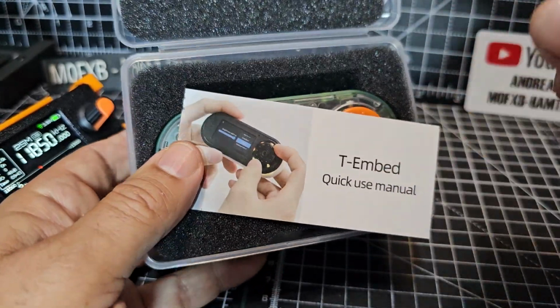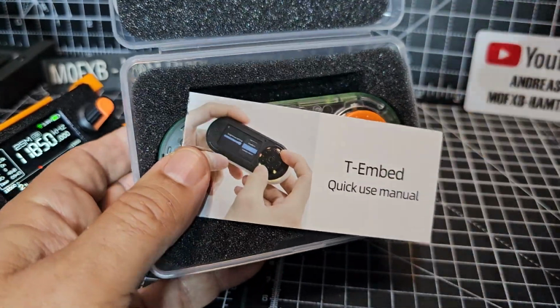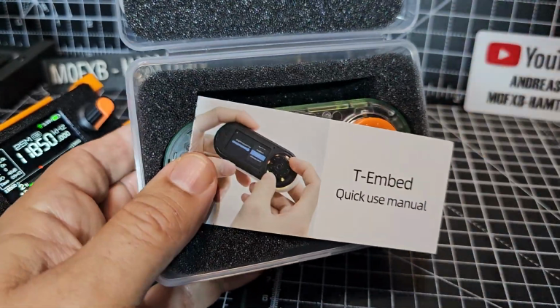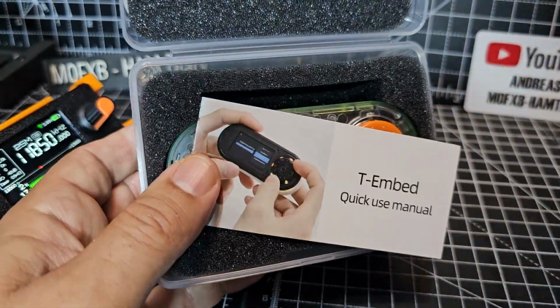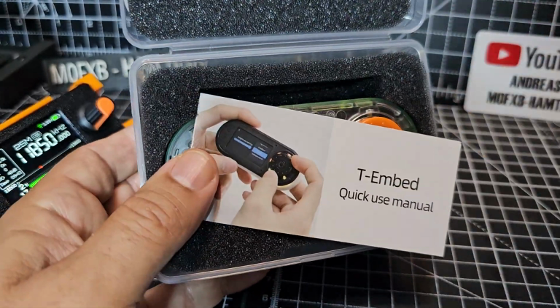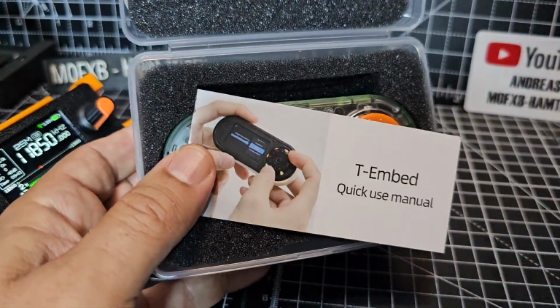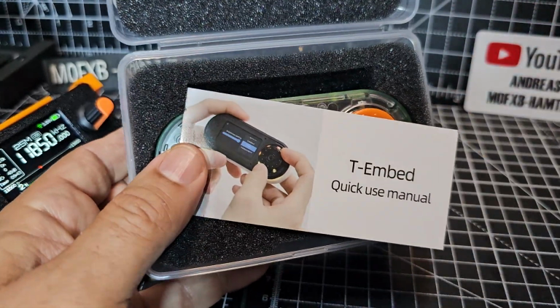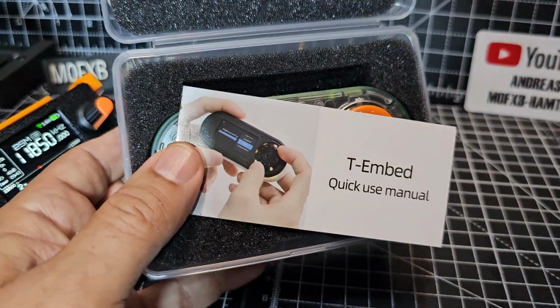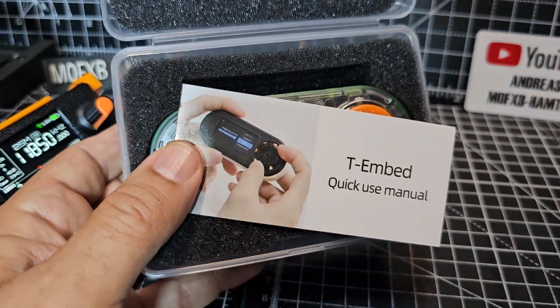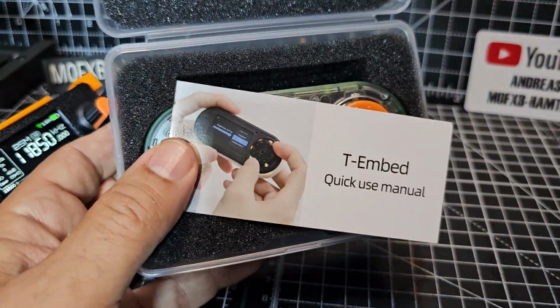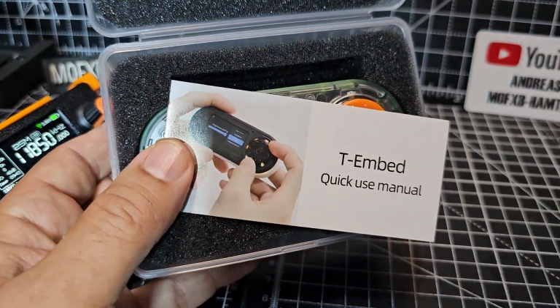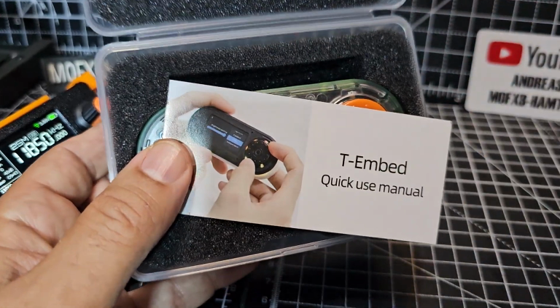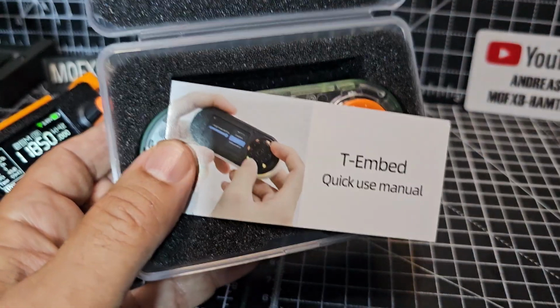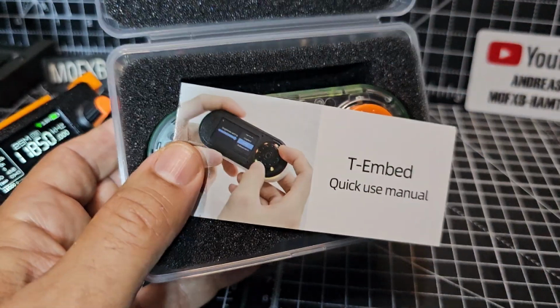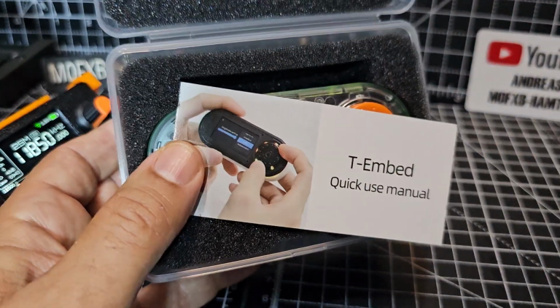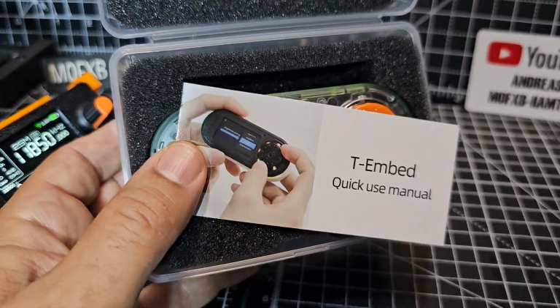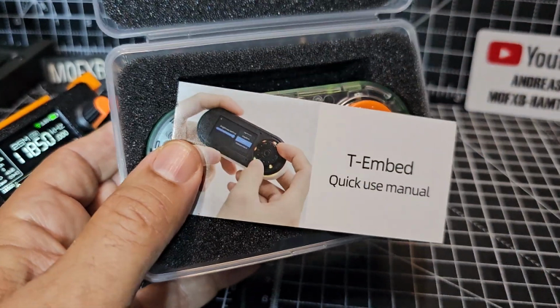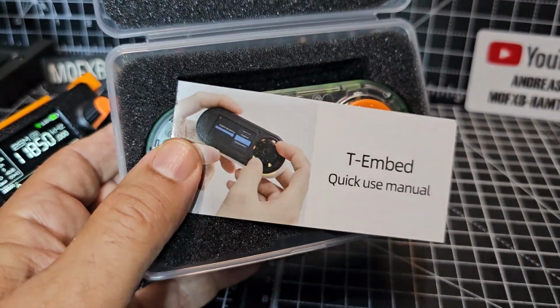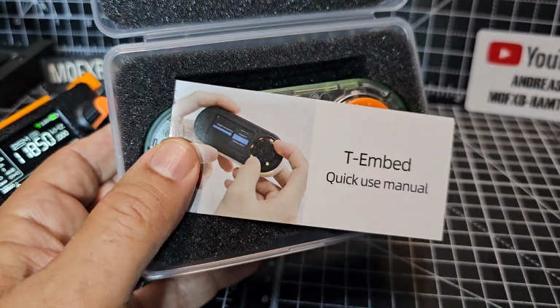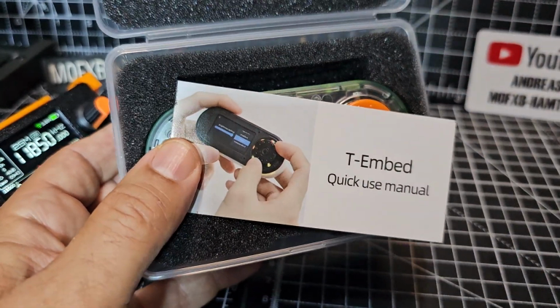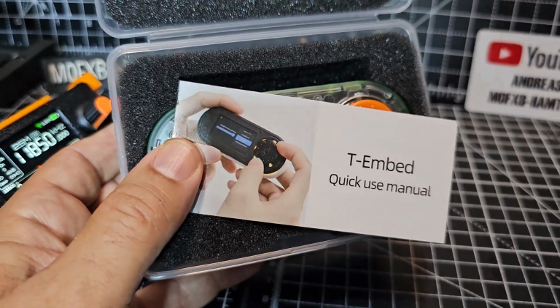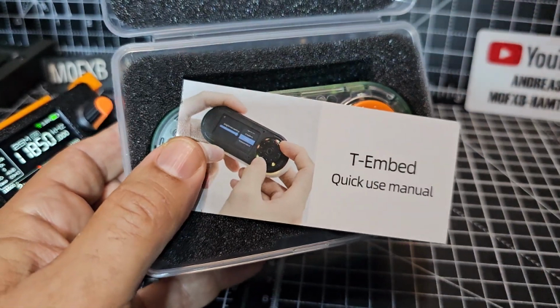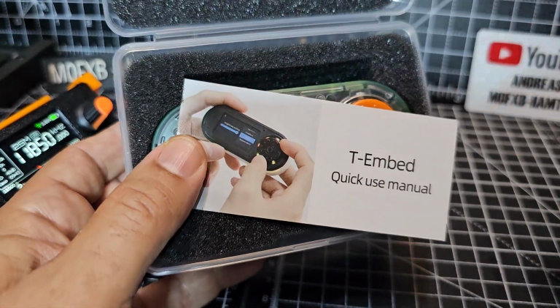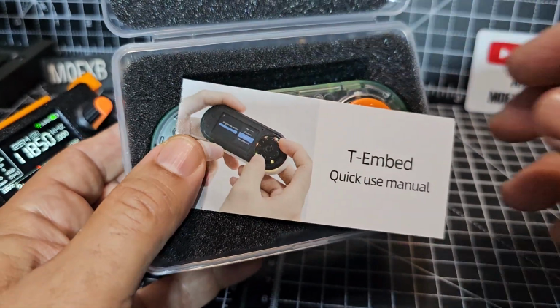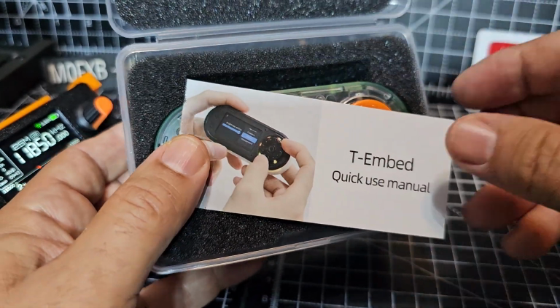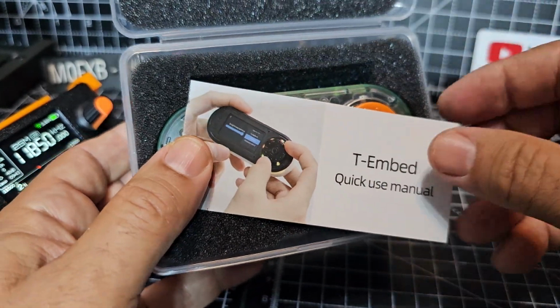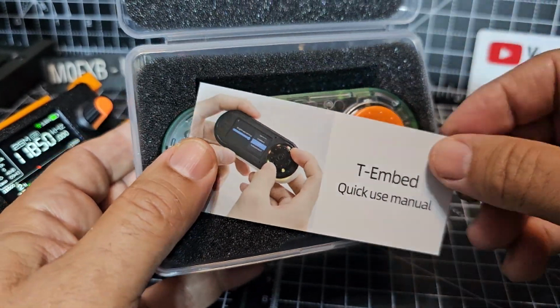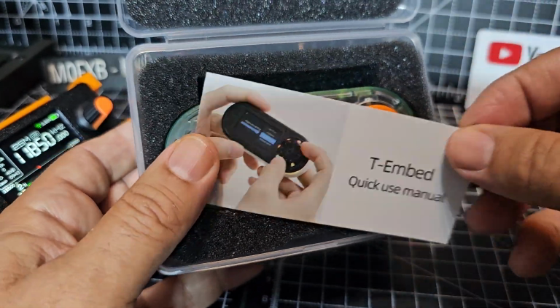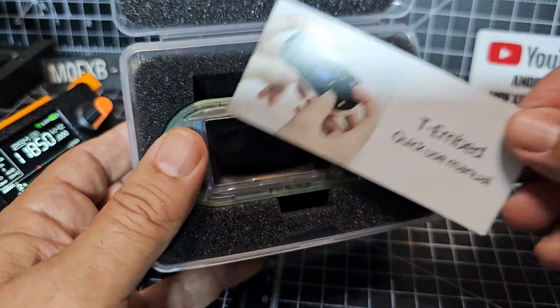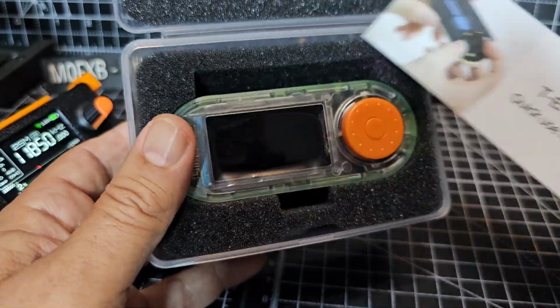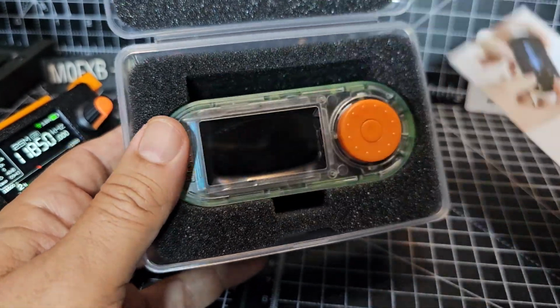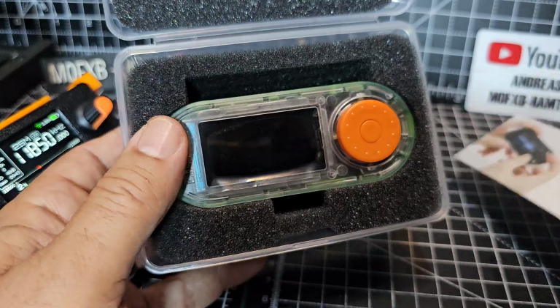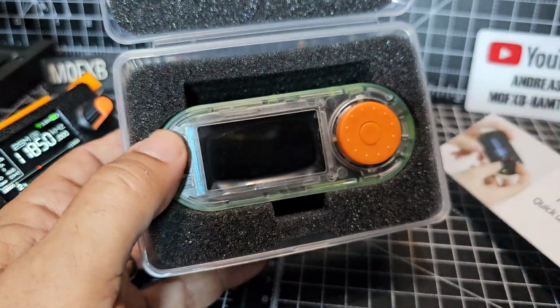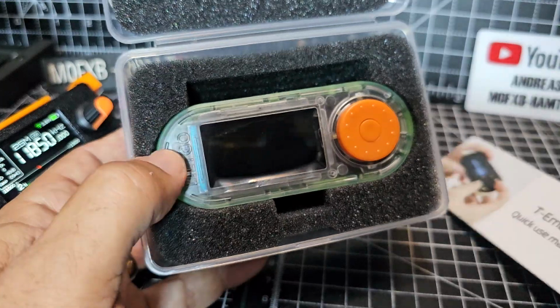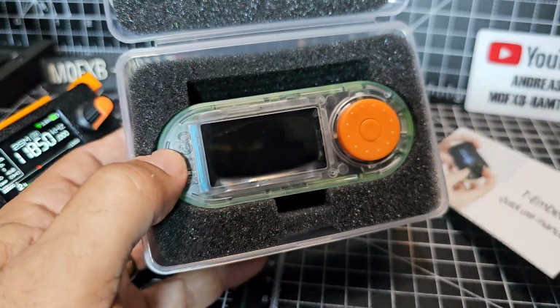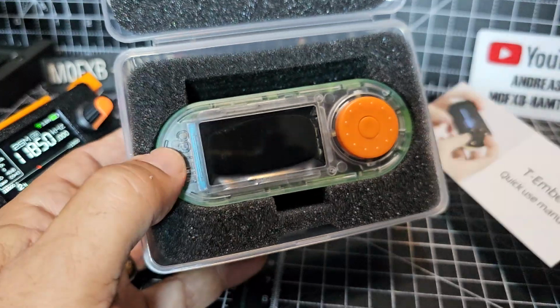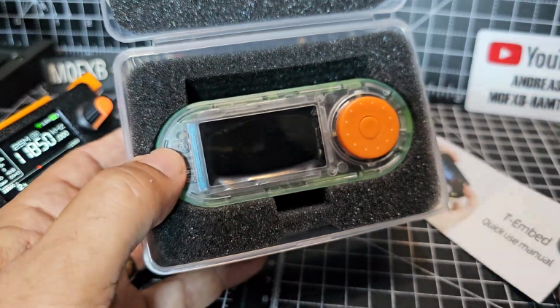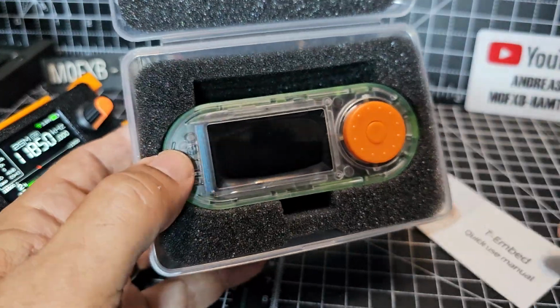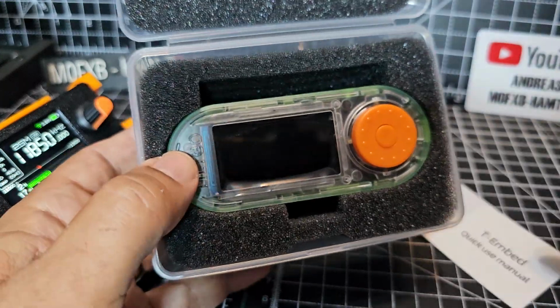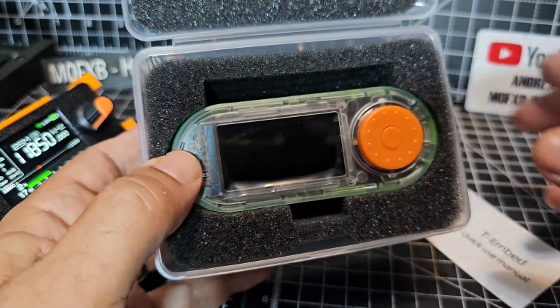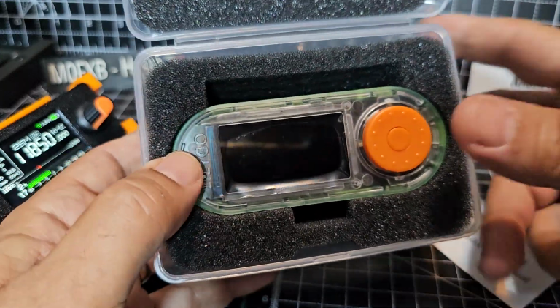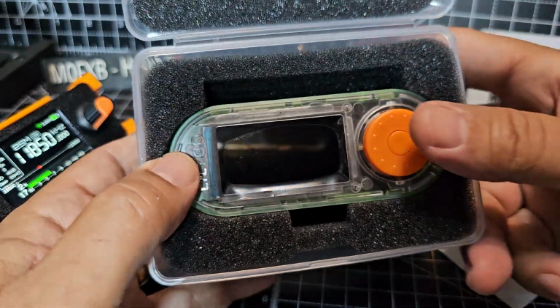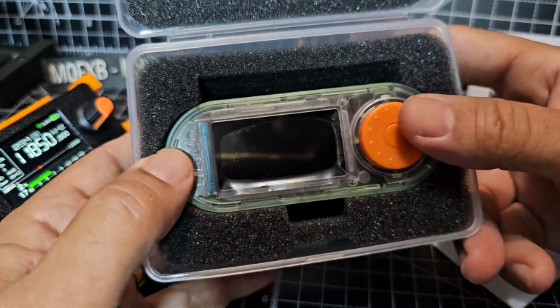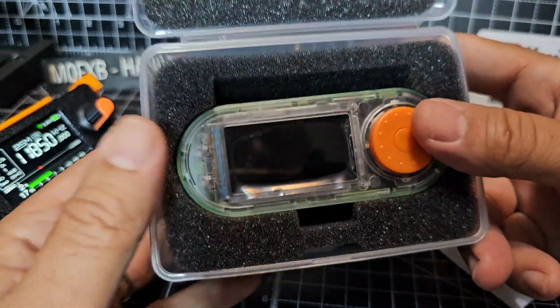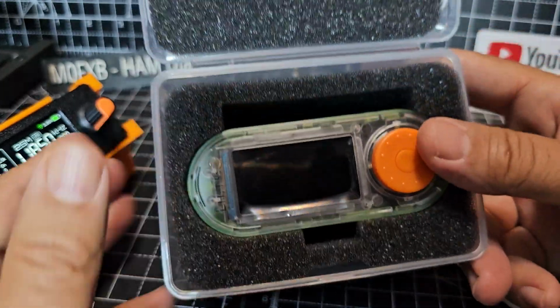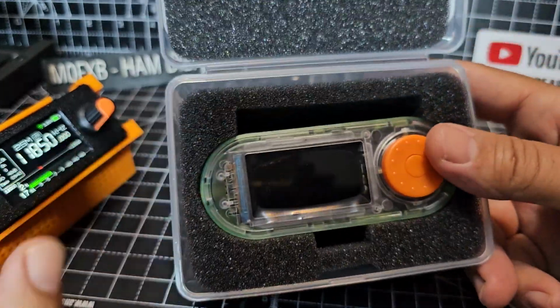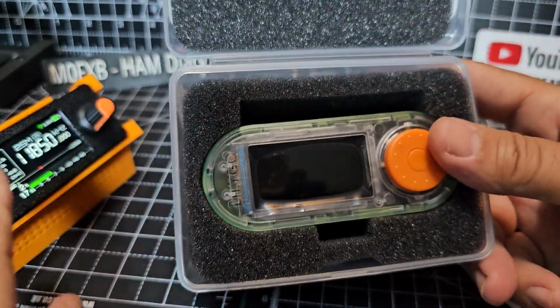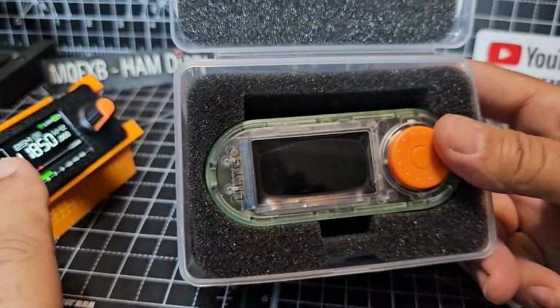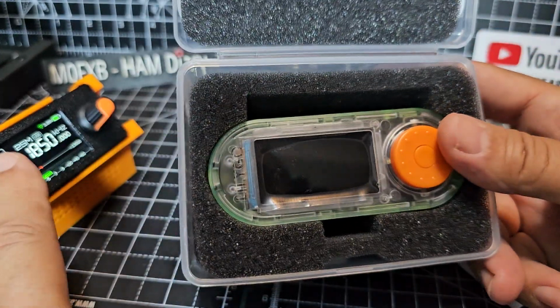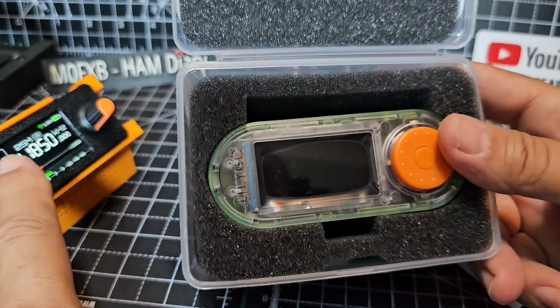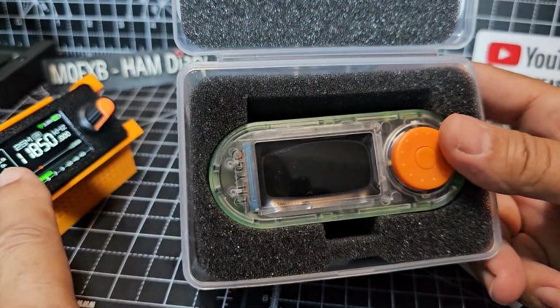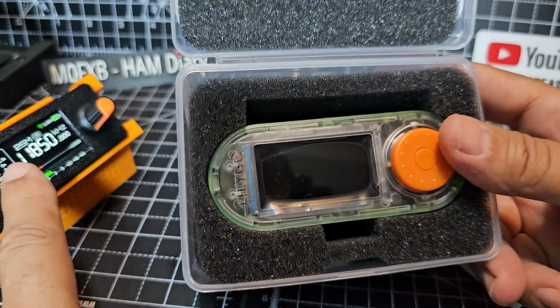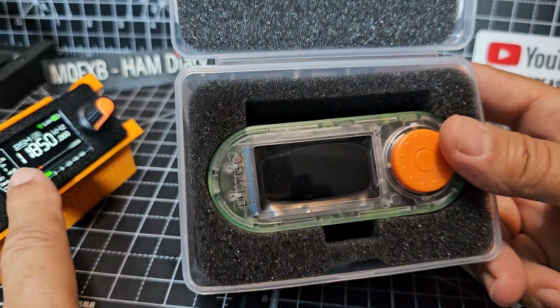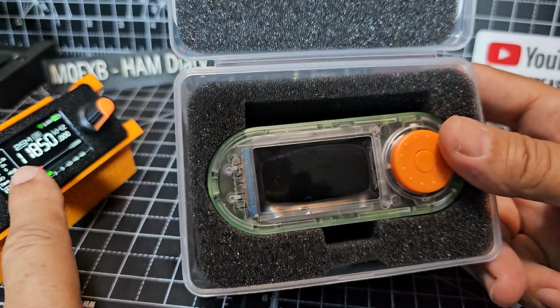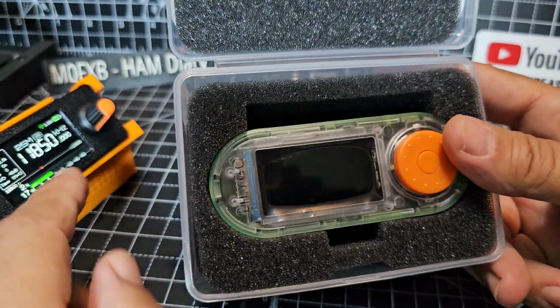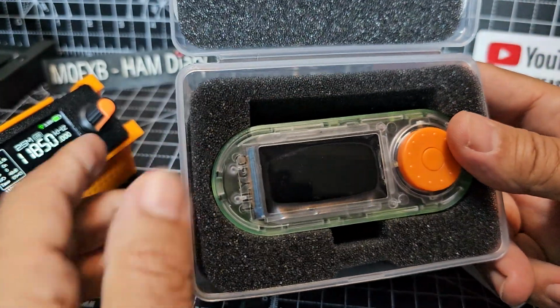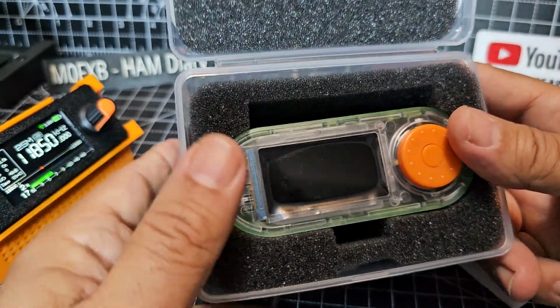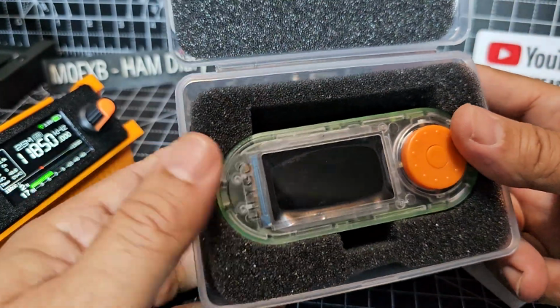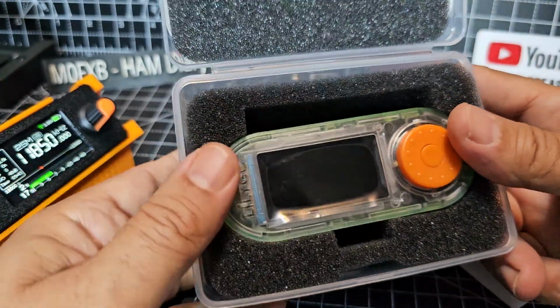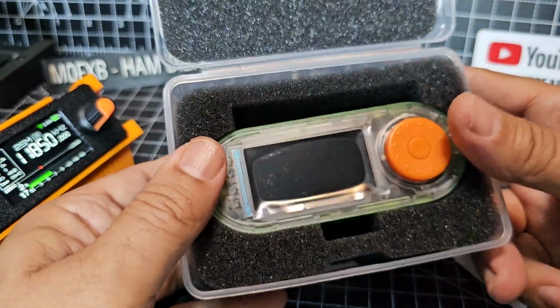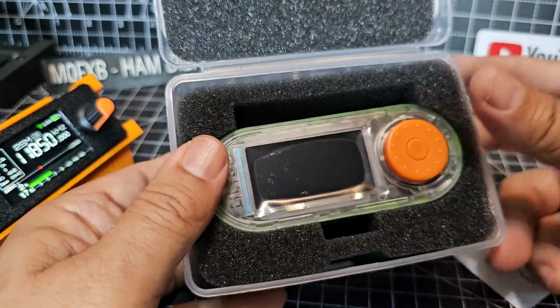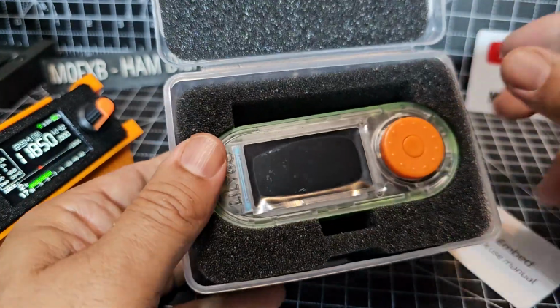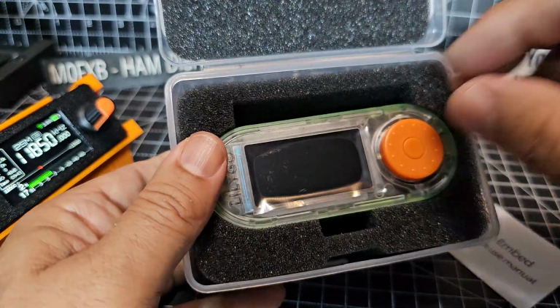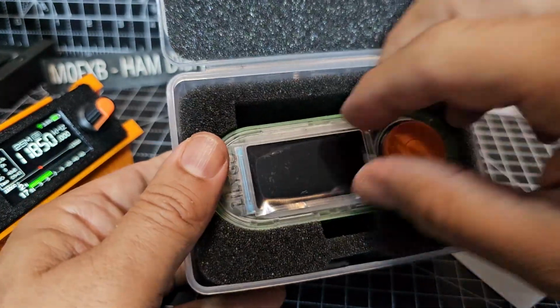This one has some bespoke firmware that you can install, but at the moment it's just got a very basic version of this.